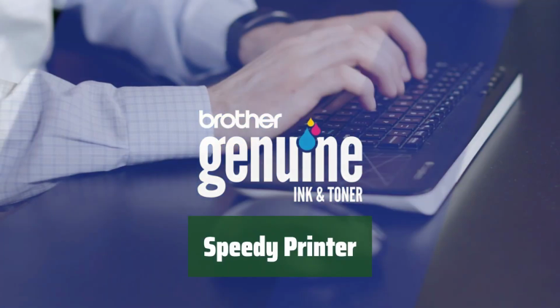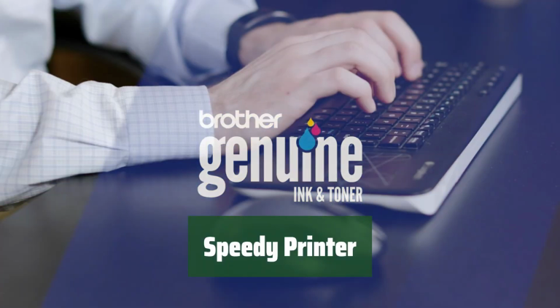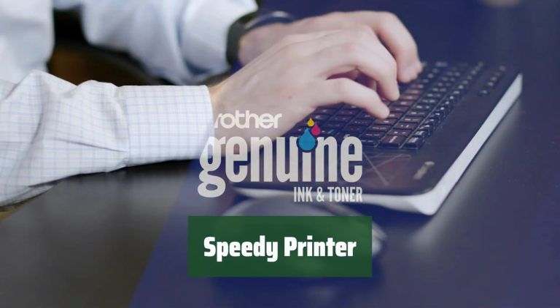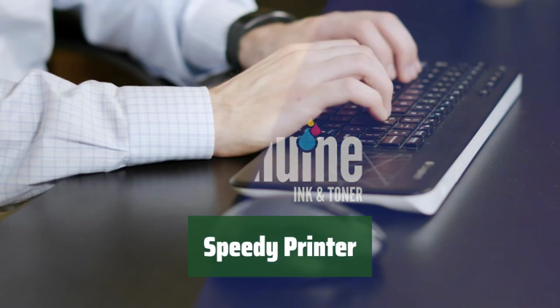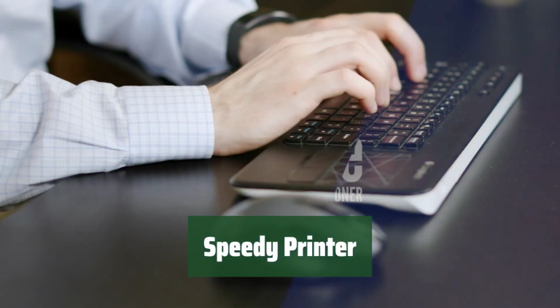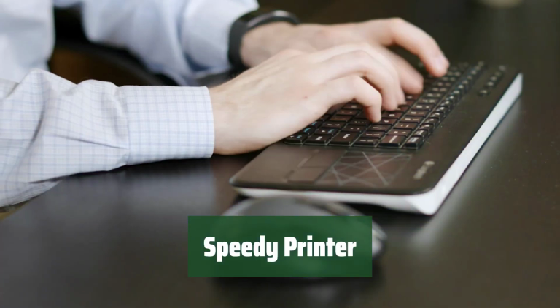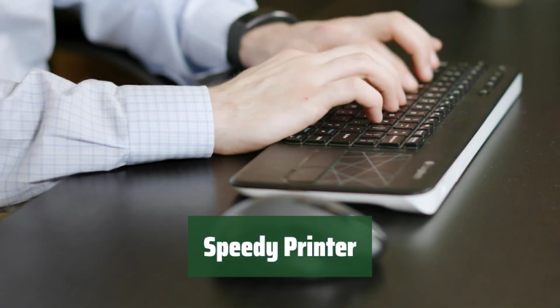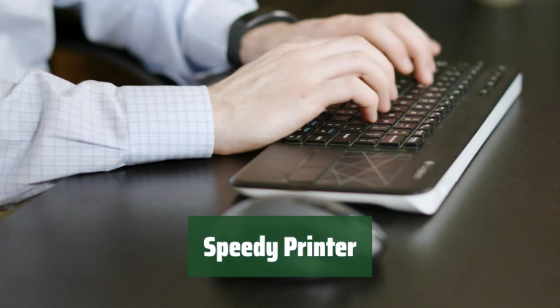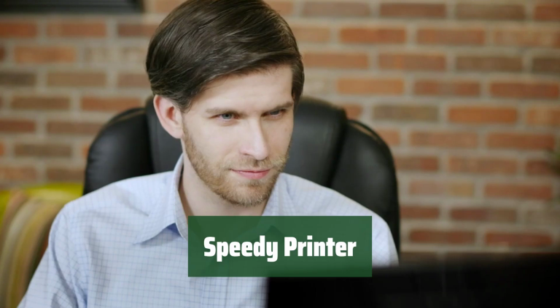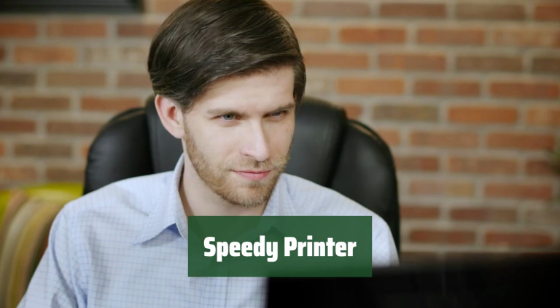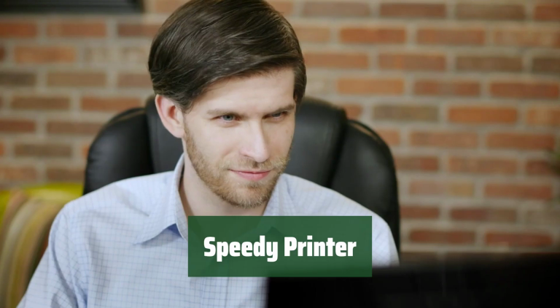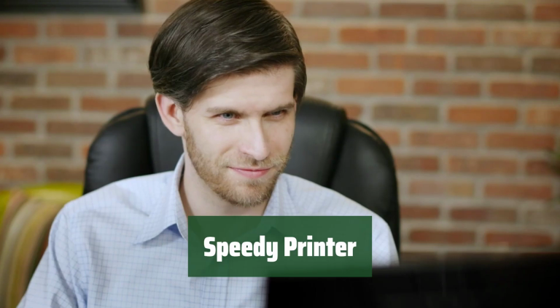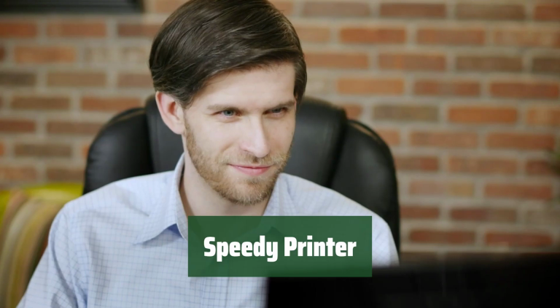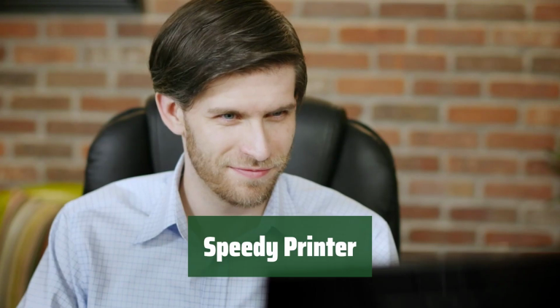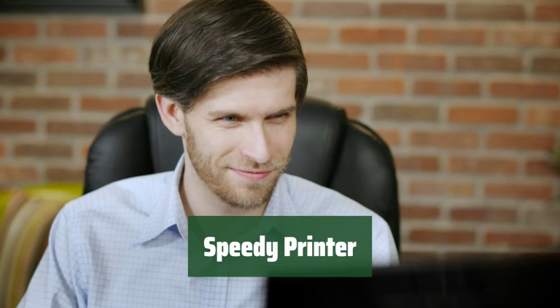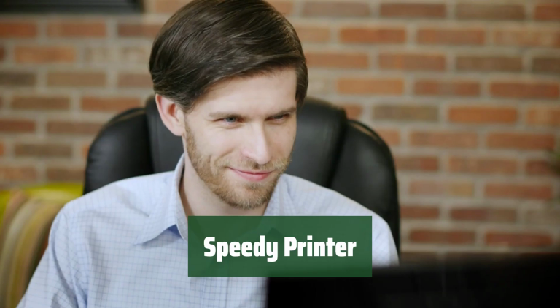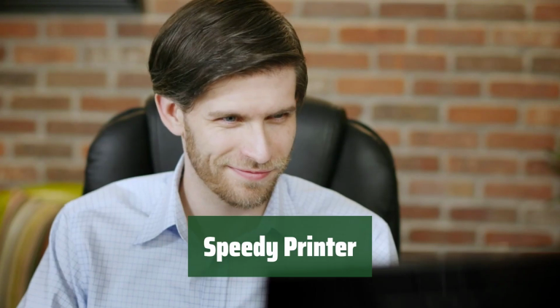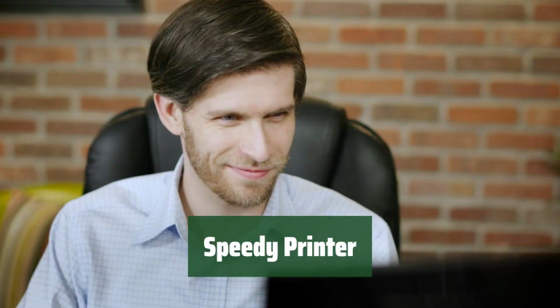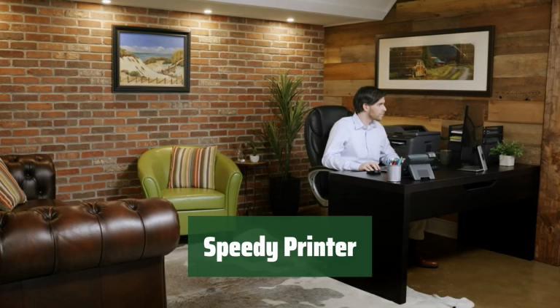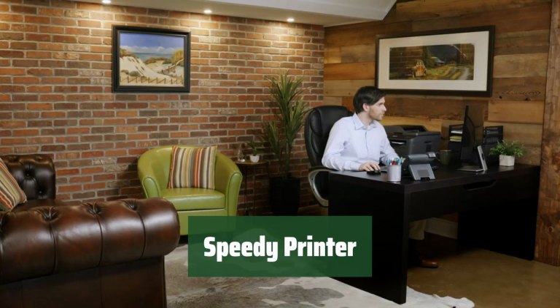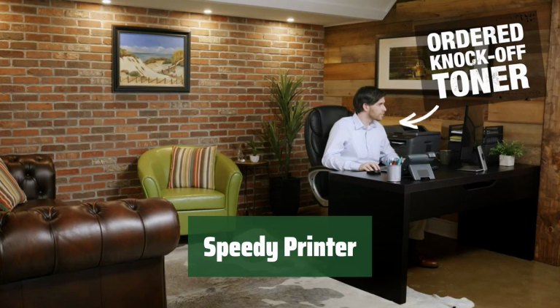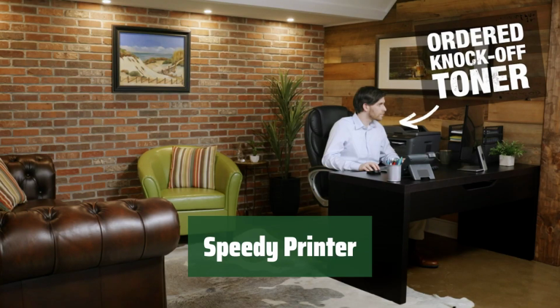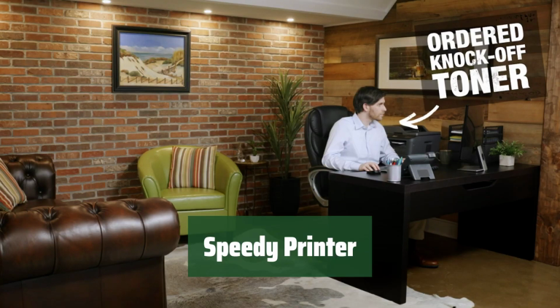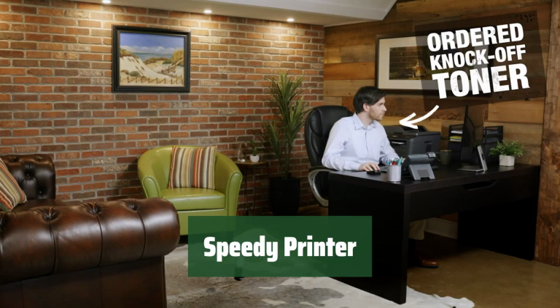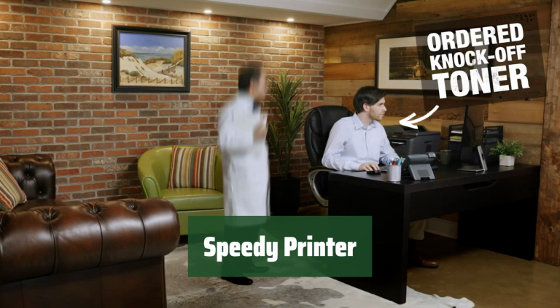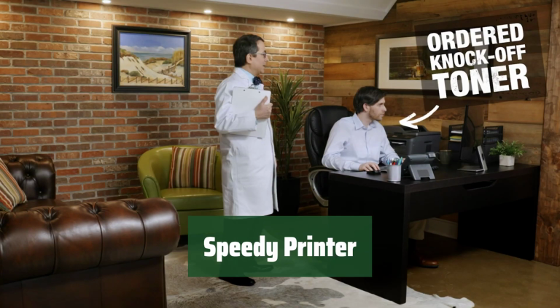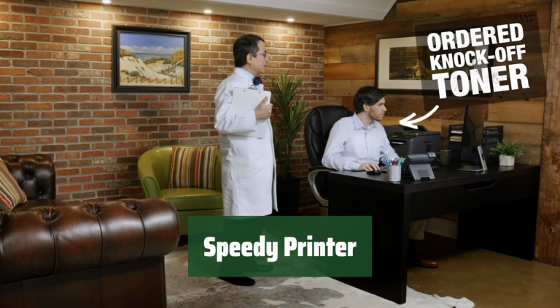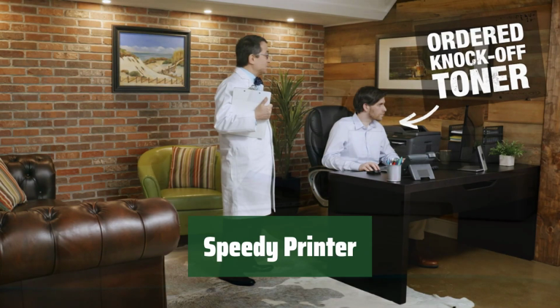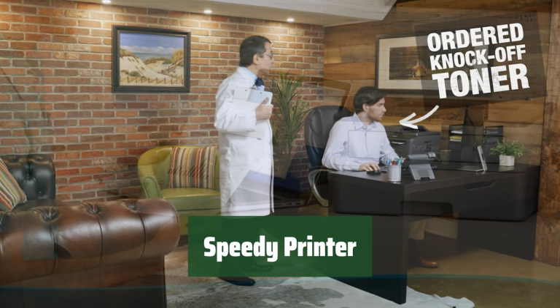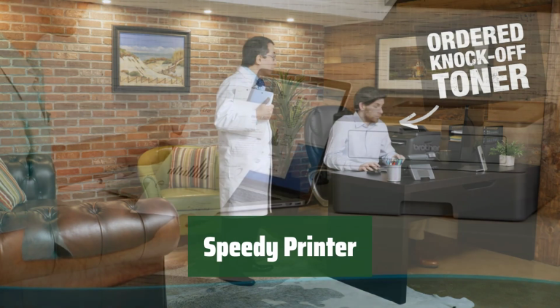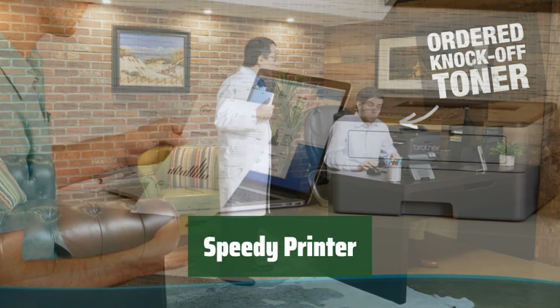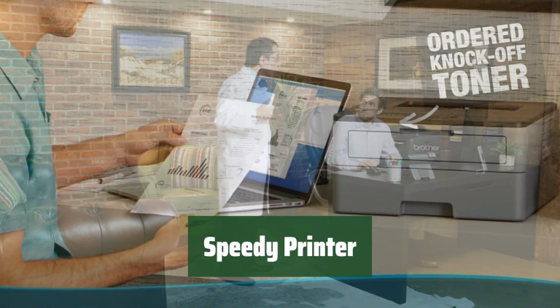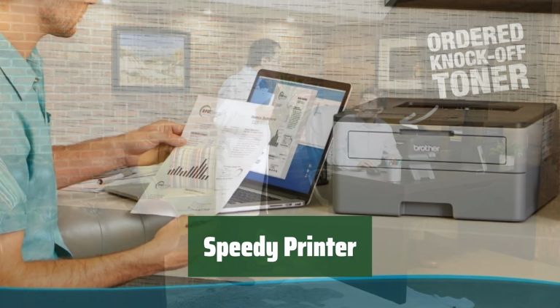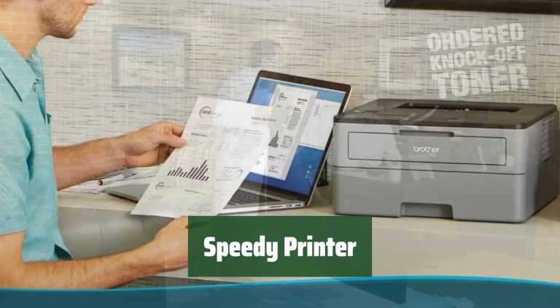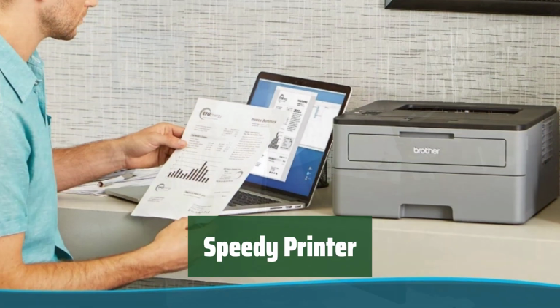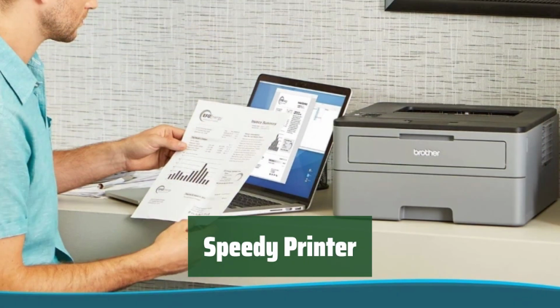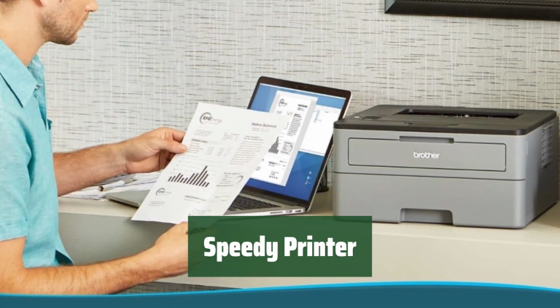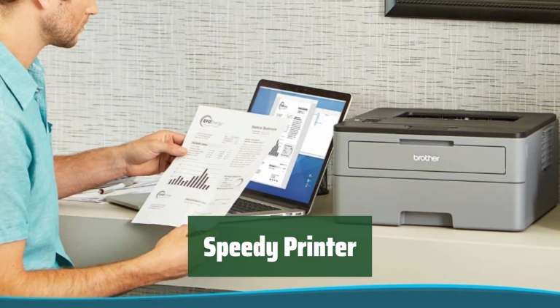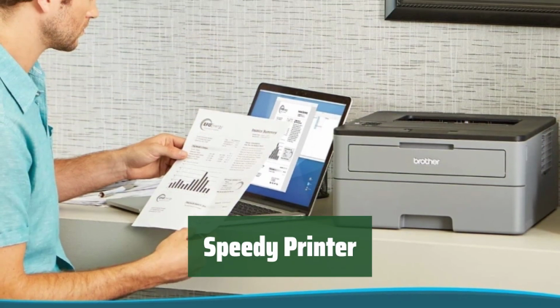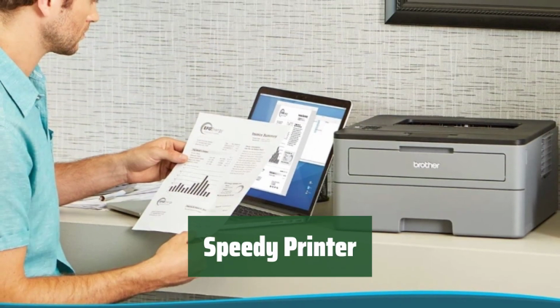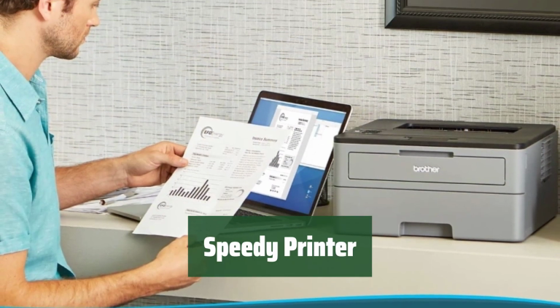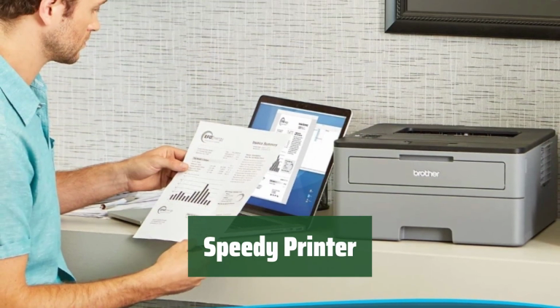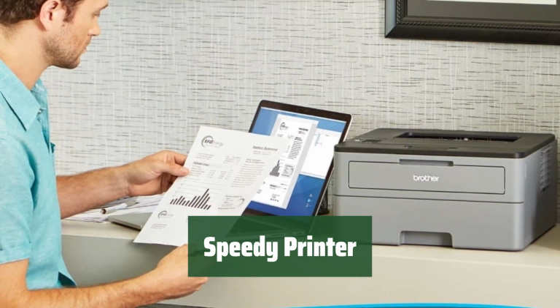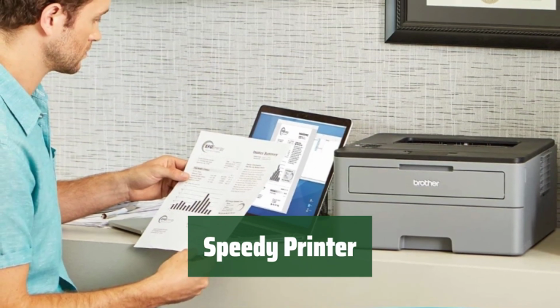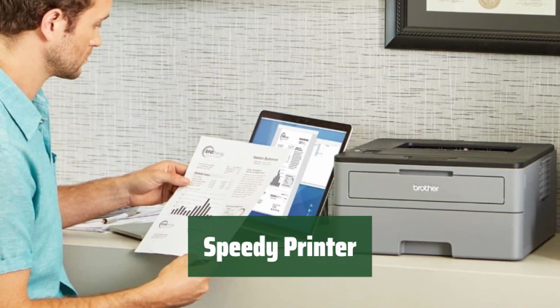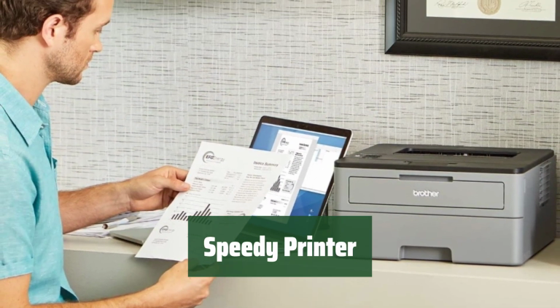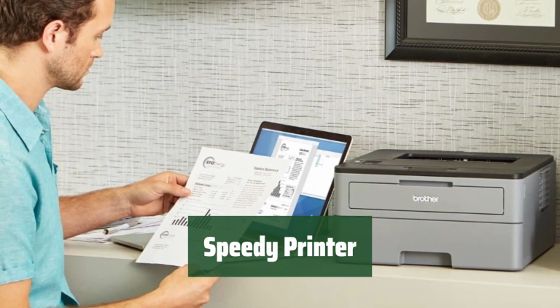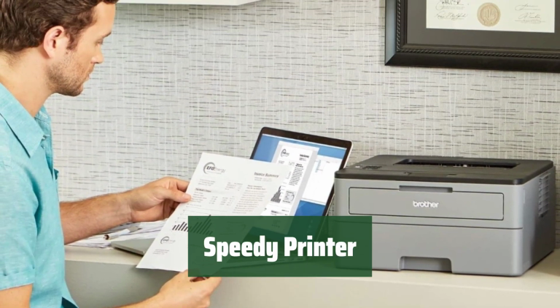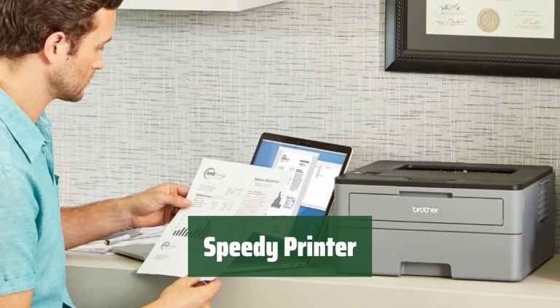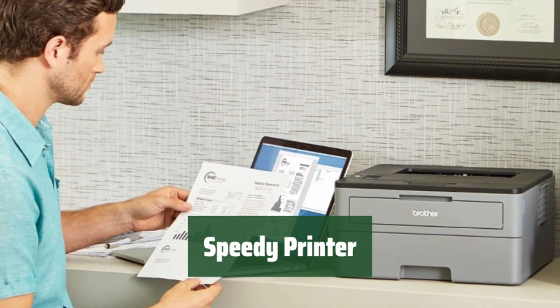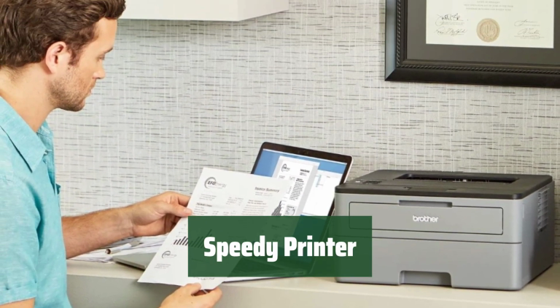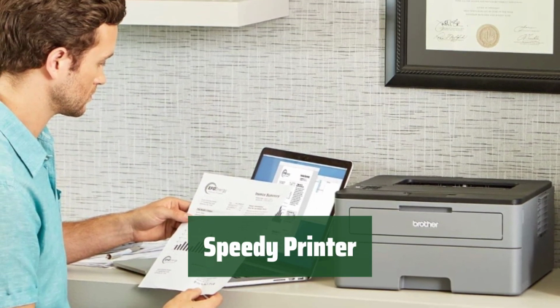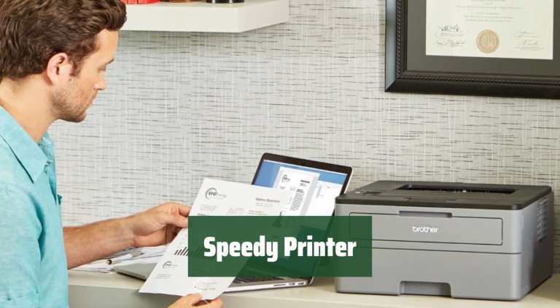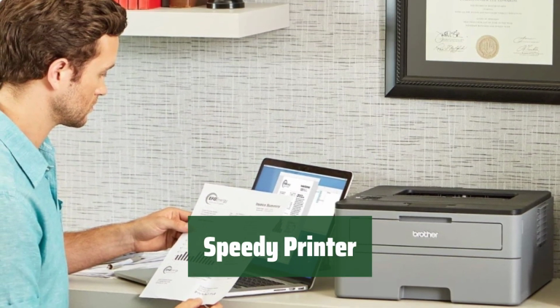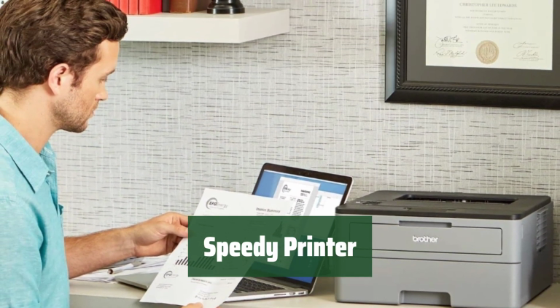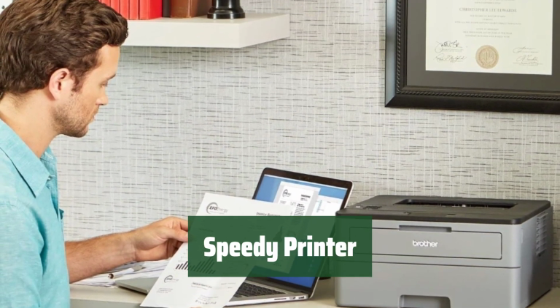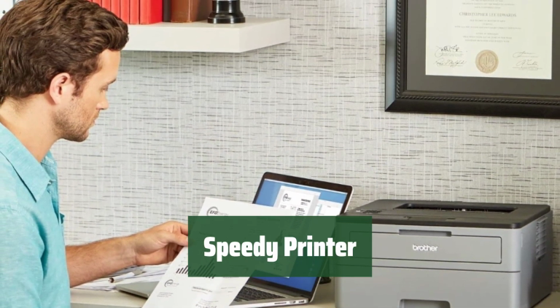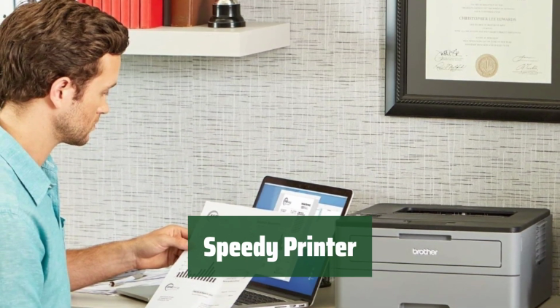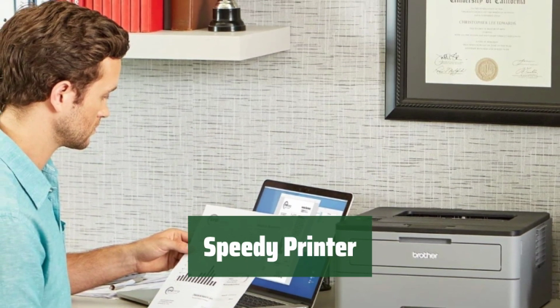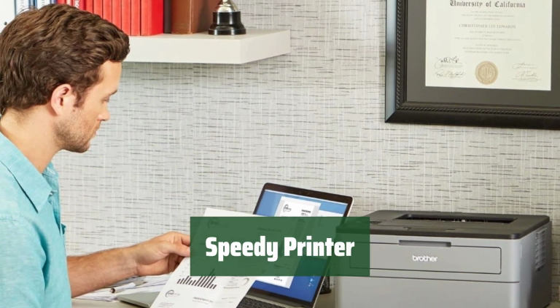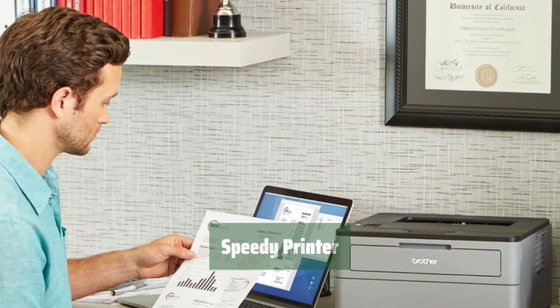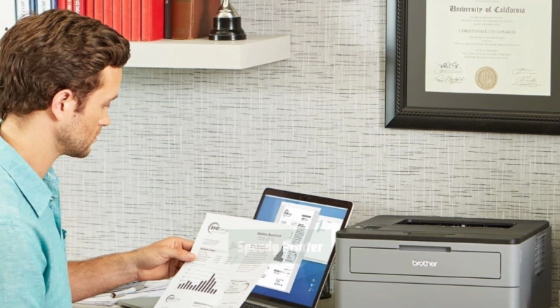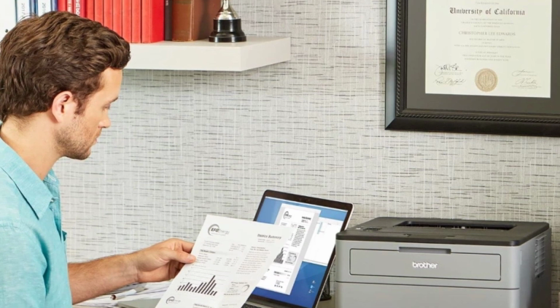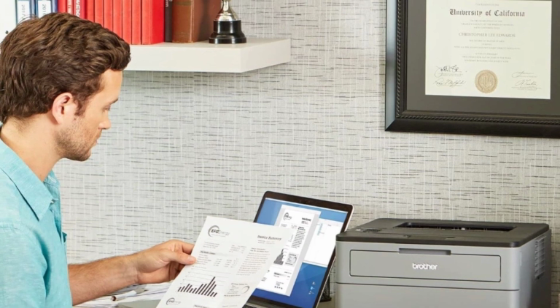Number 5. Experience reliable and efficient printing with this printer. Its fast printing speed ensures you can get your documents quickly.